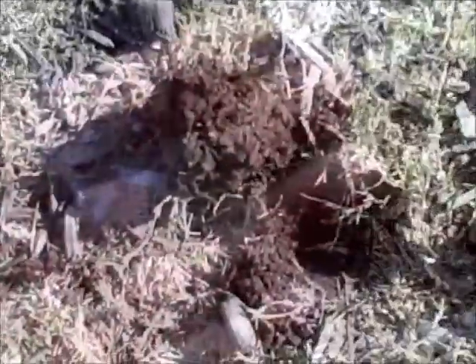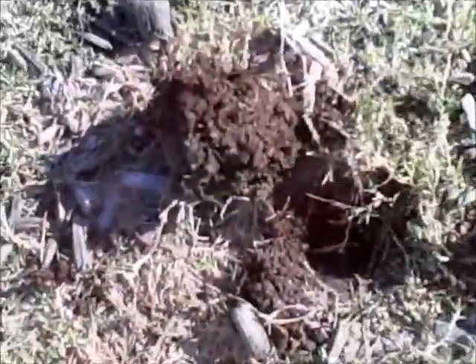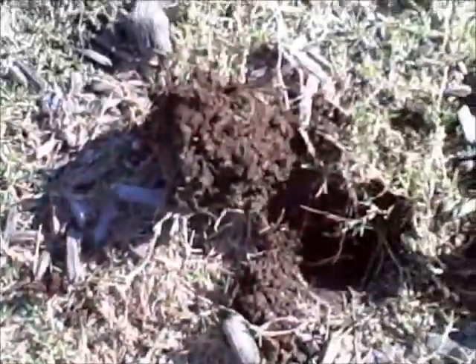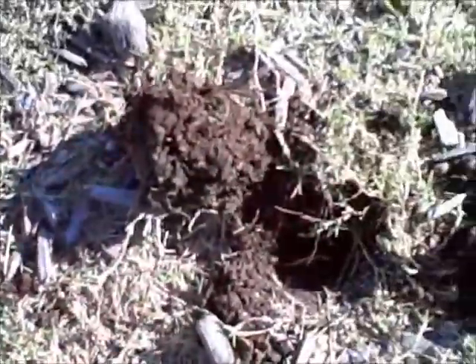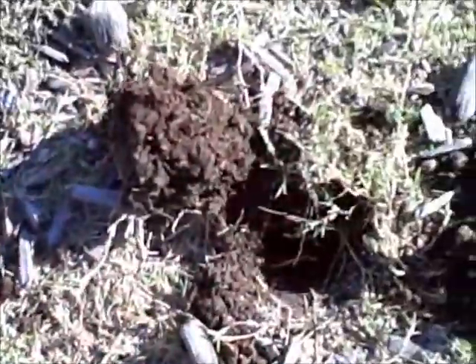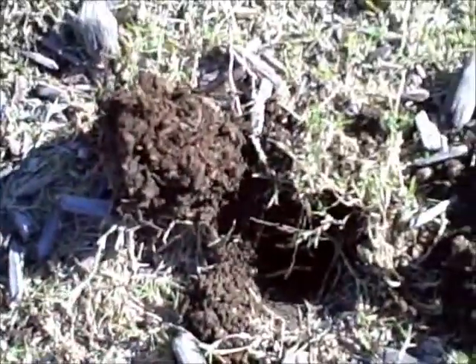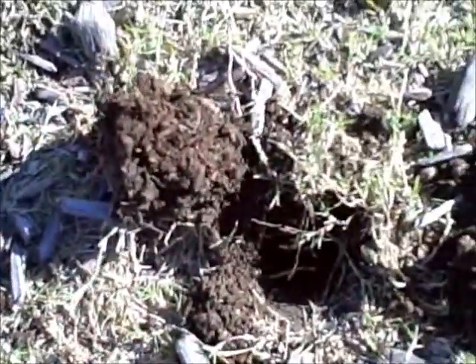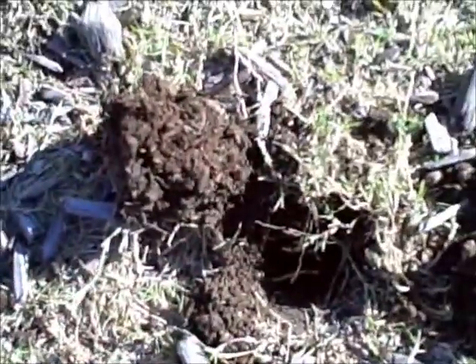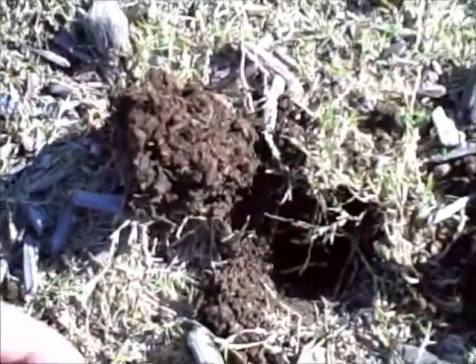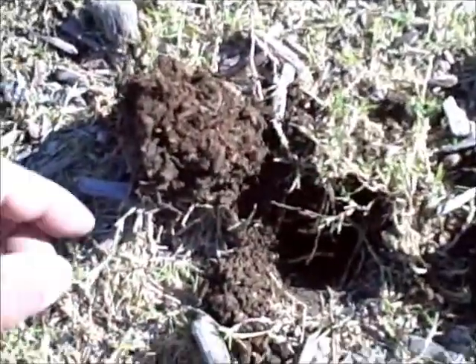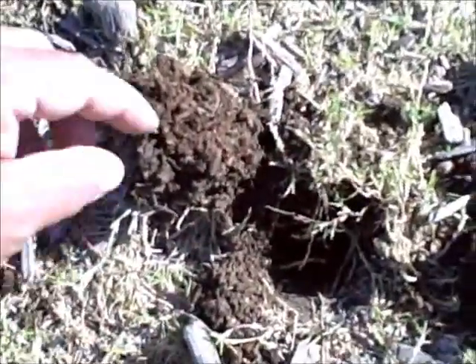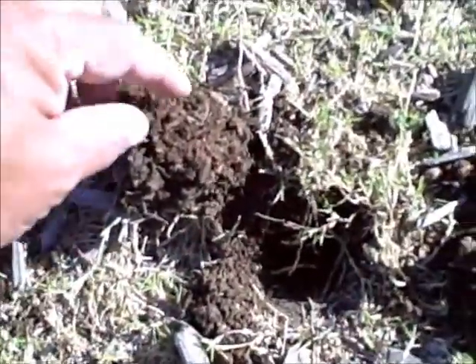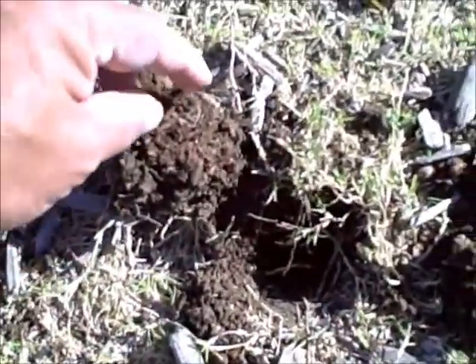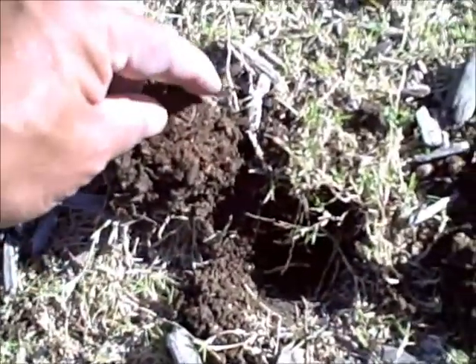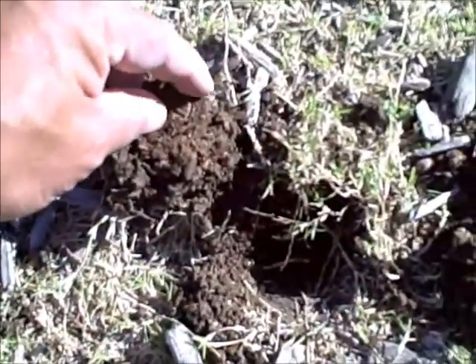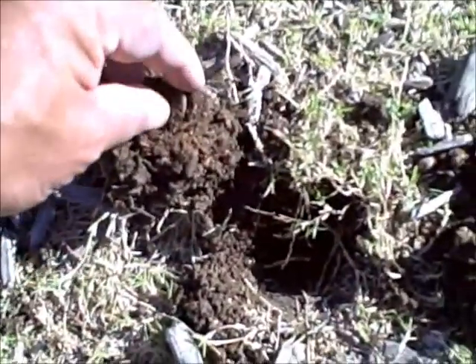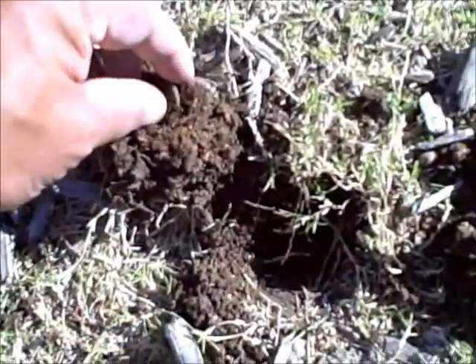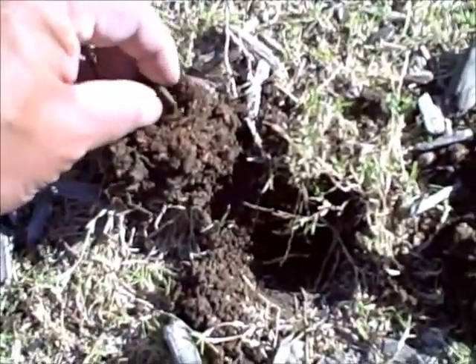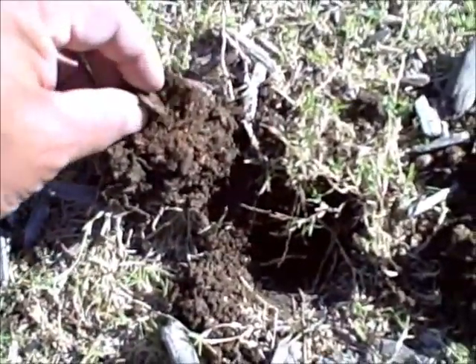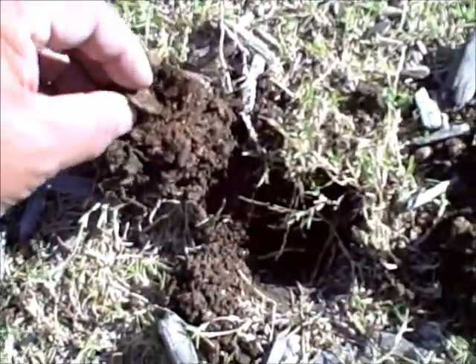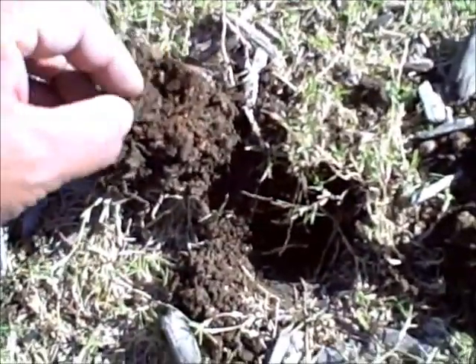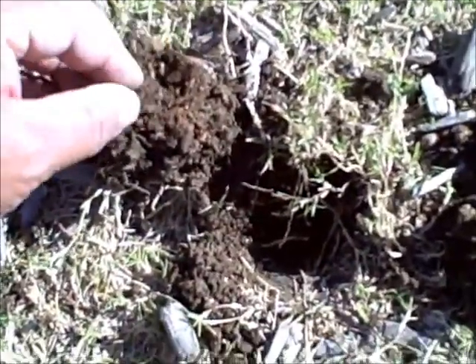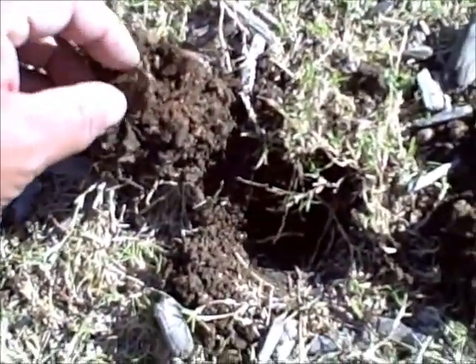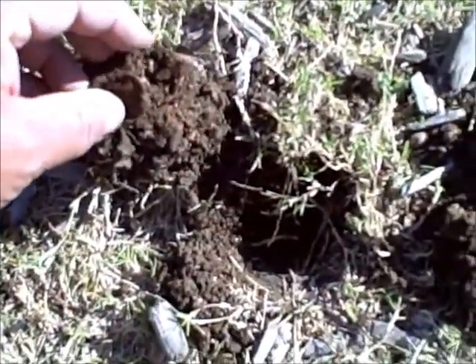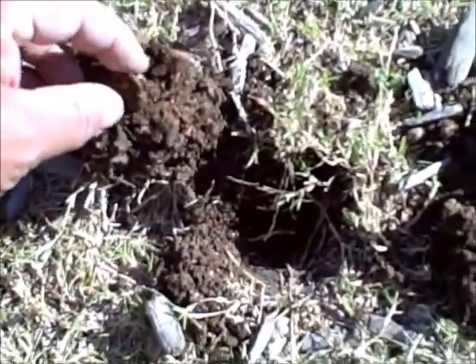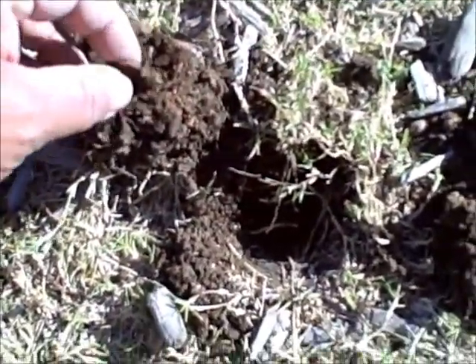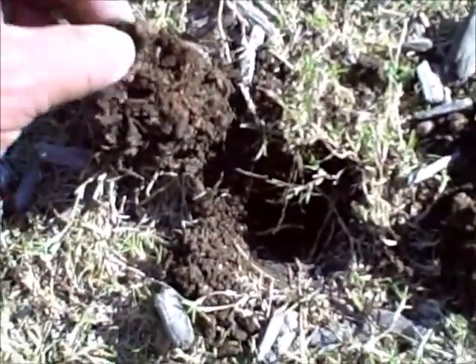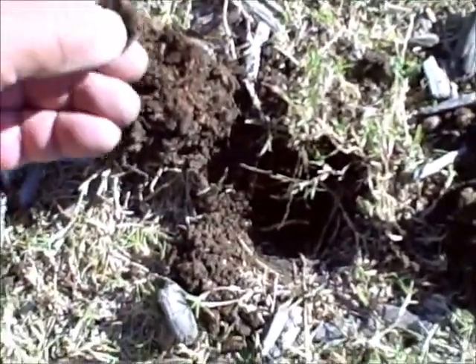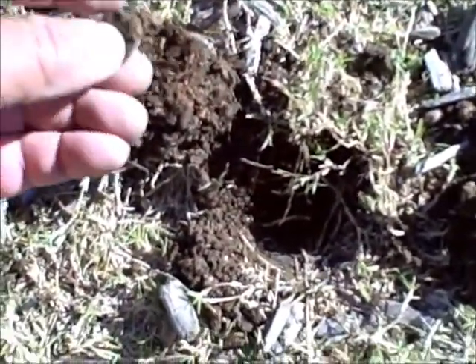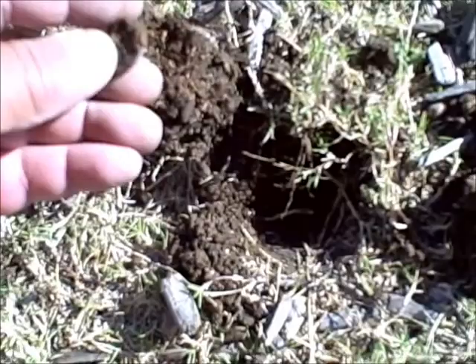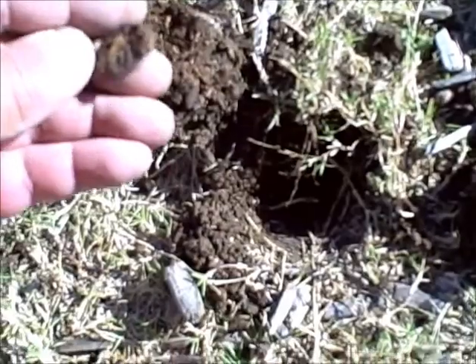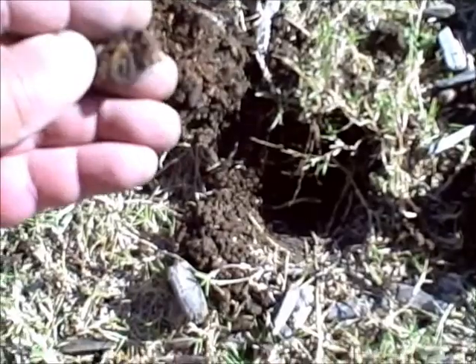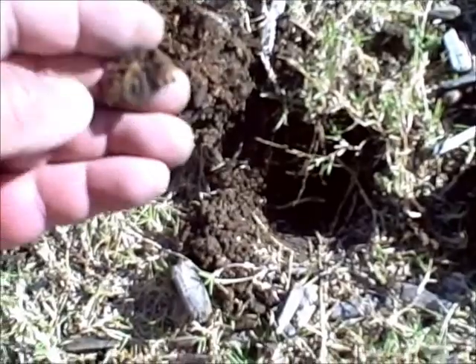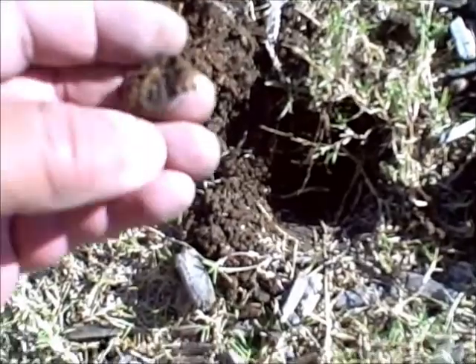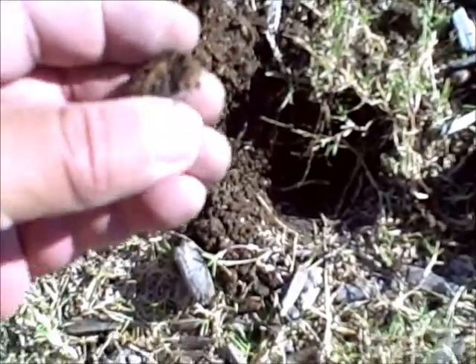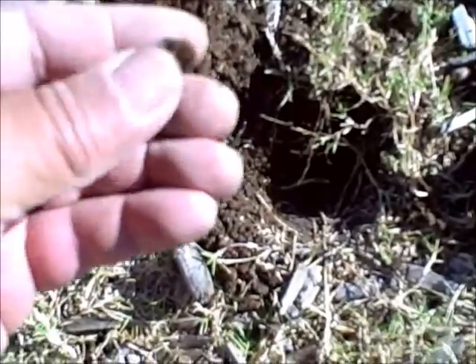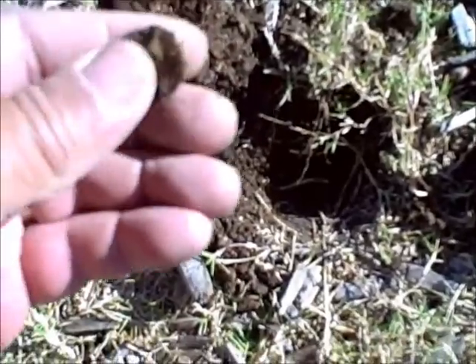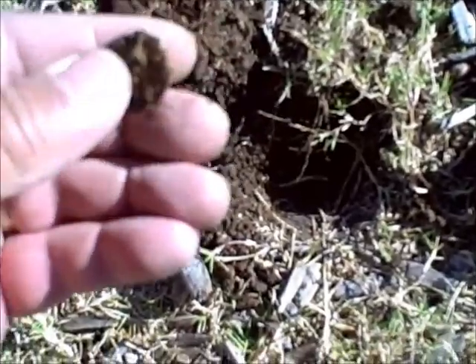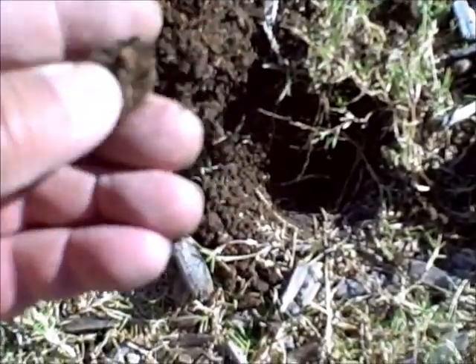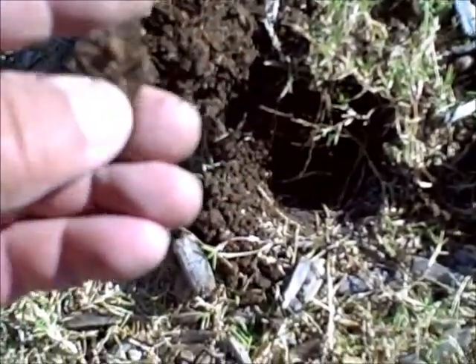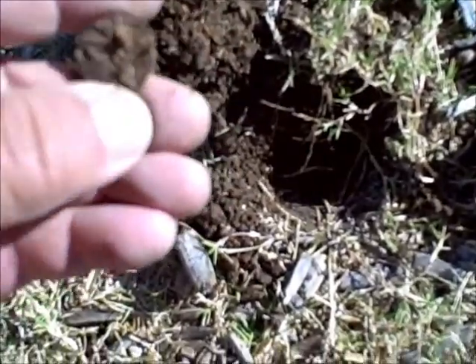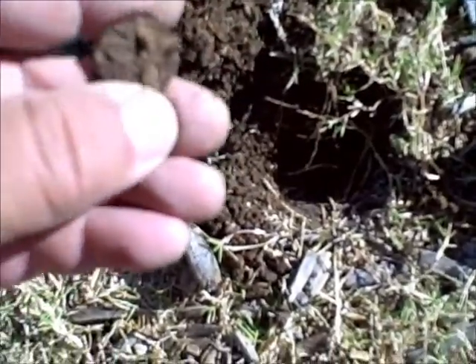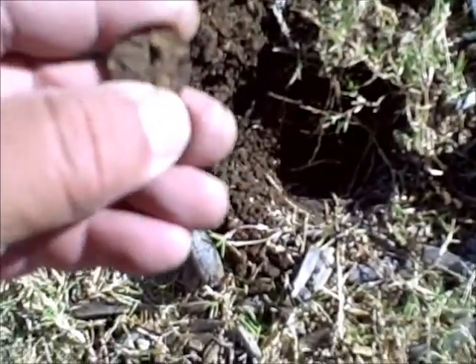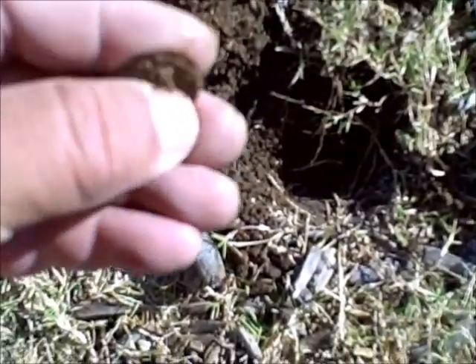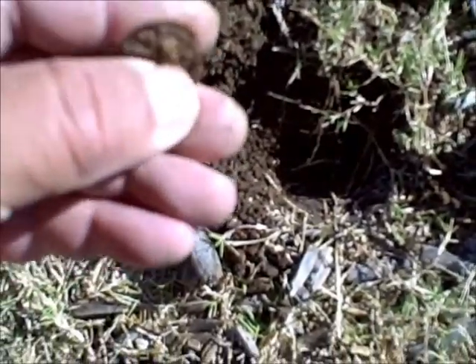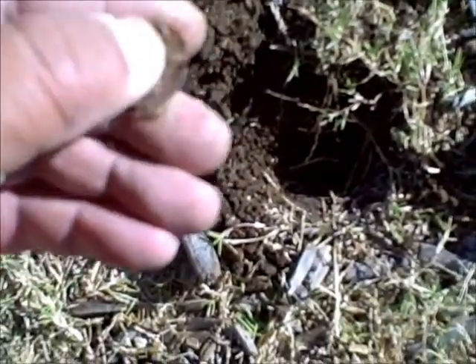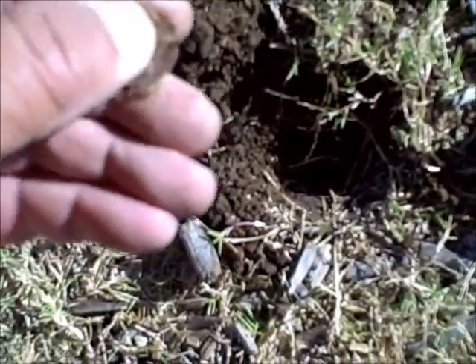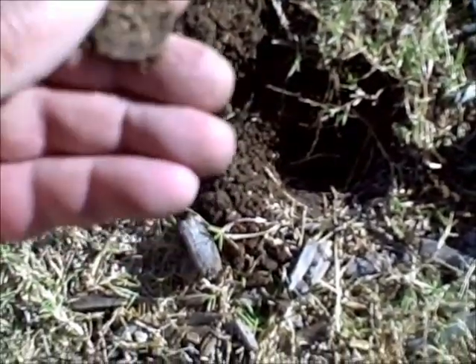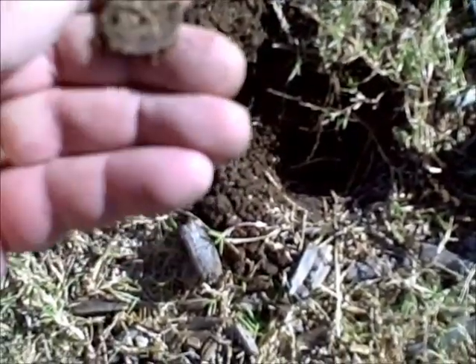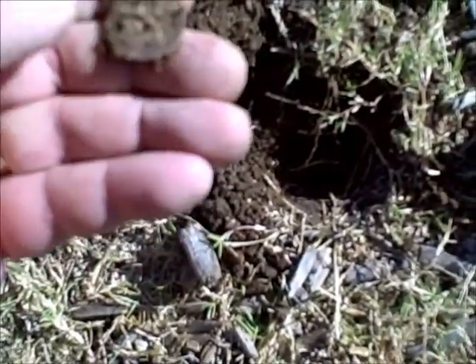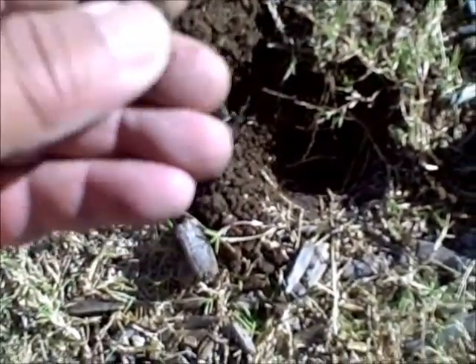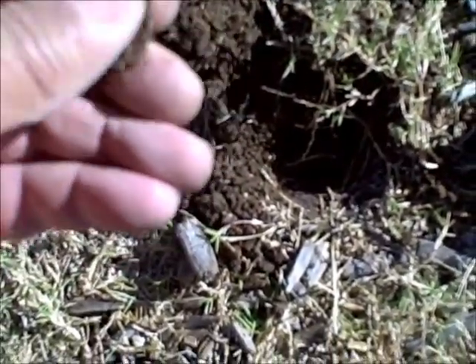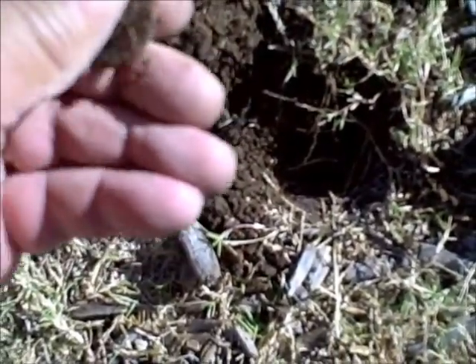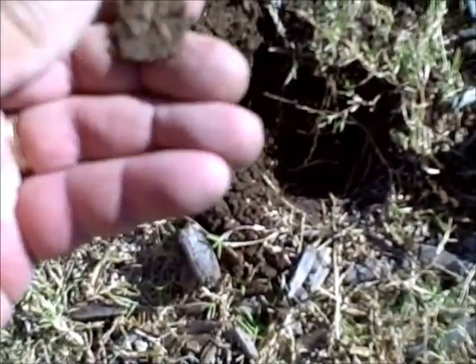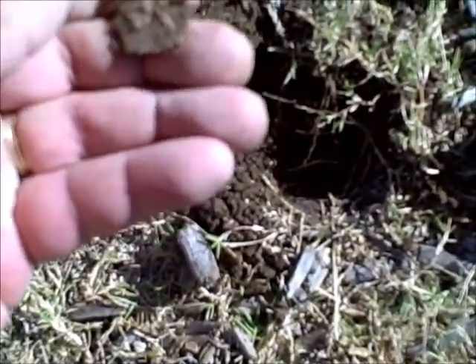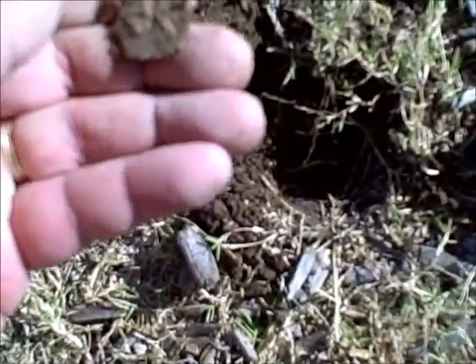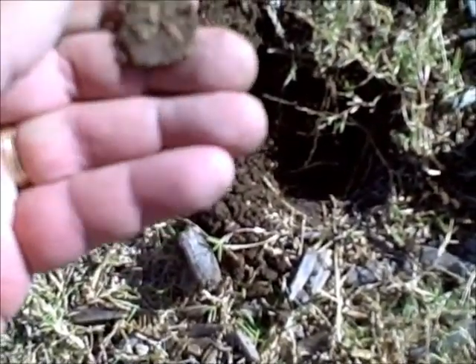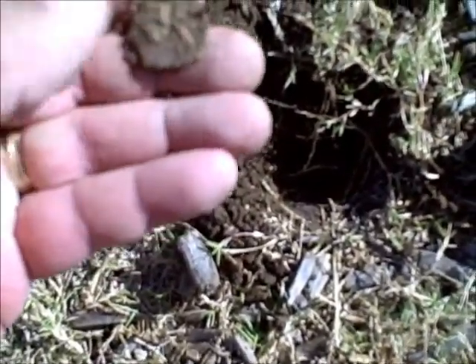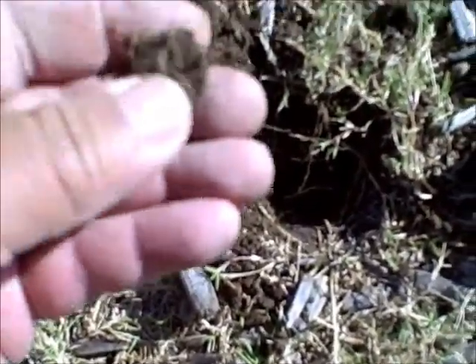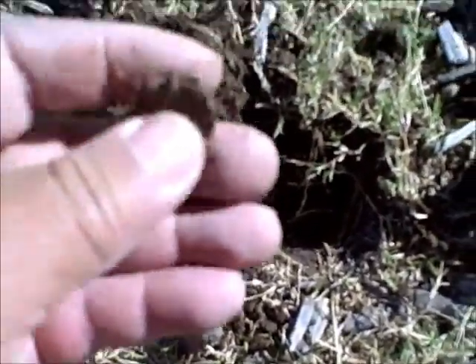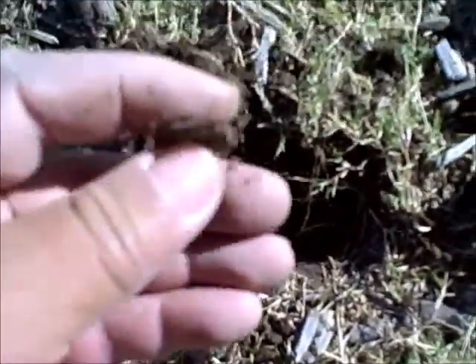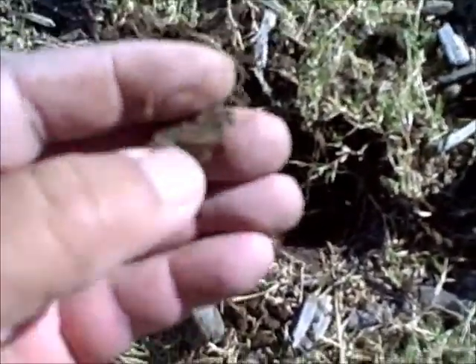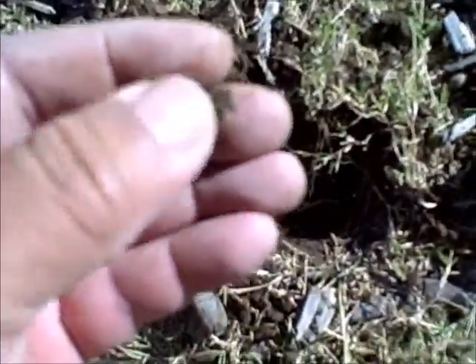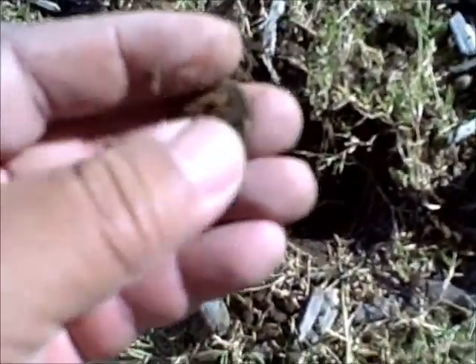We keep working the grassy area and looks like we got ourselves another find — looks like another penny.